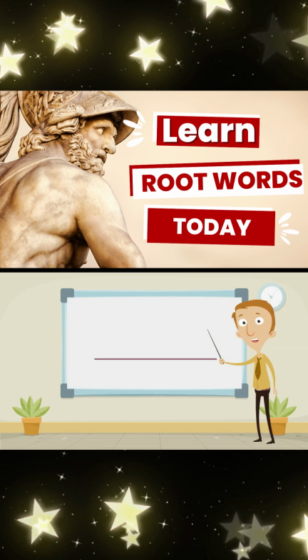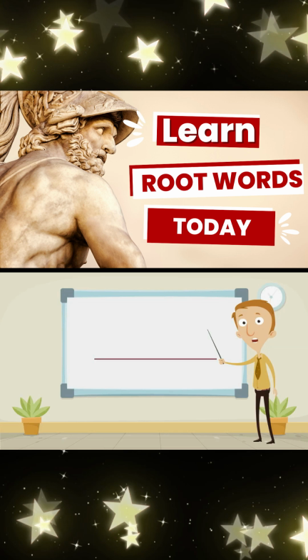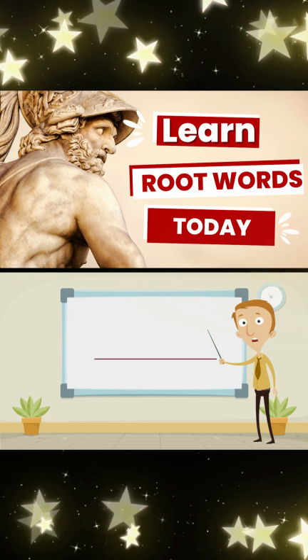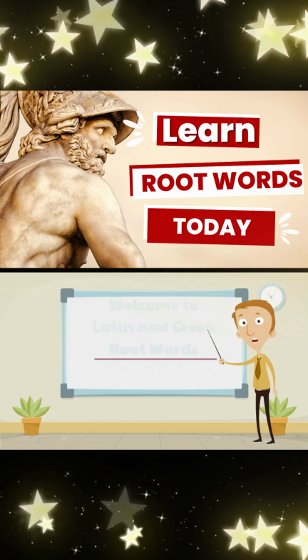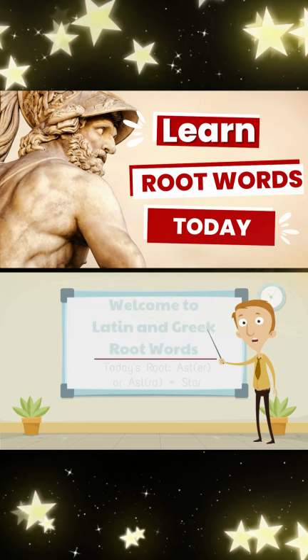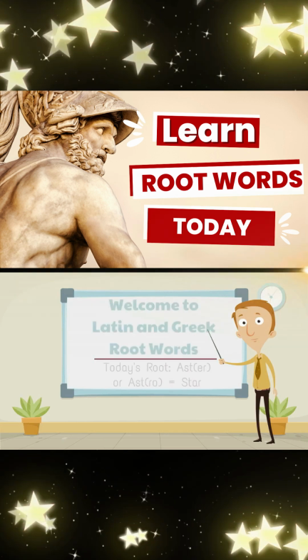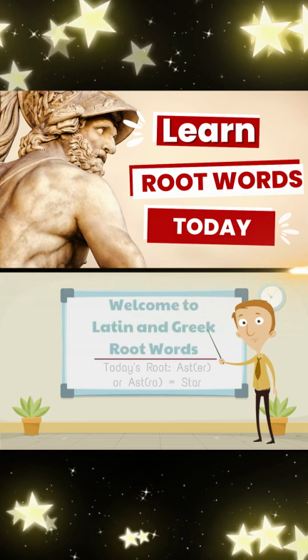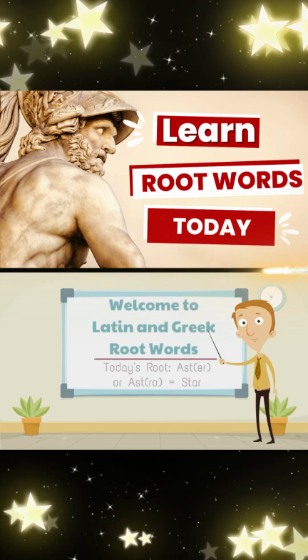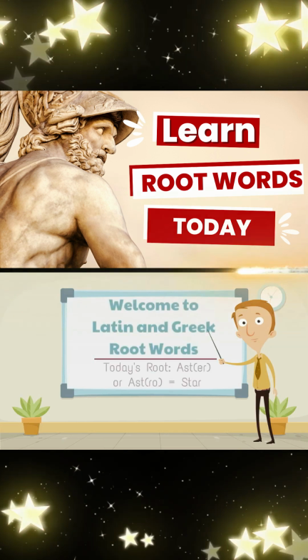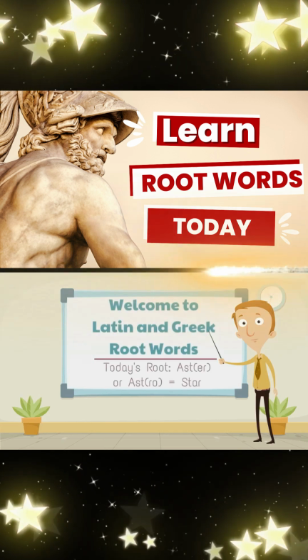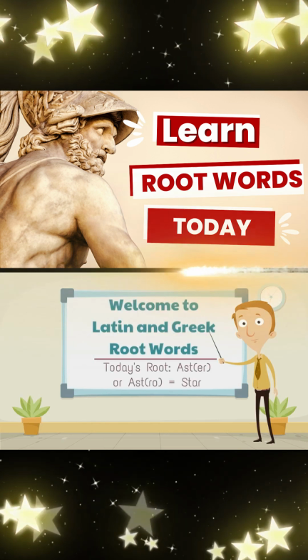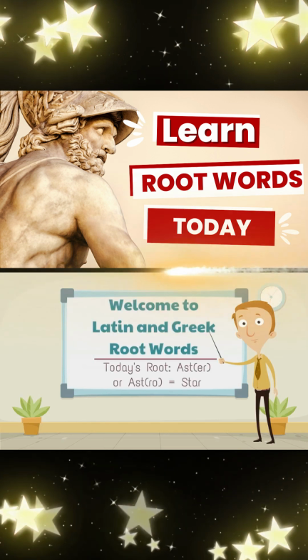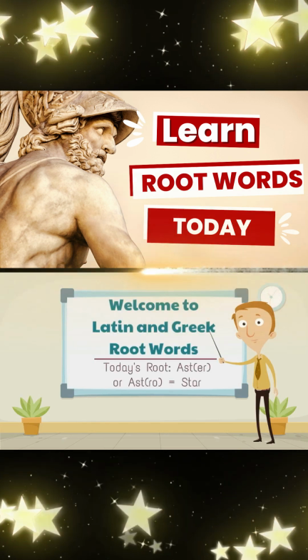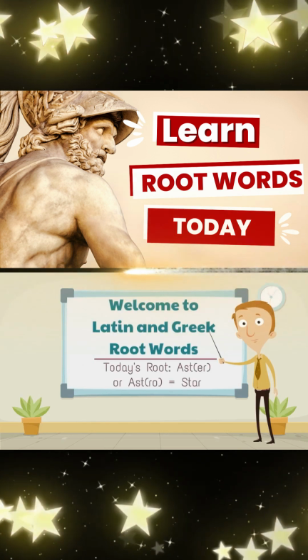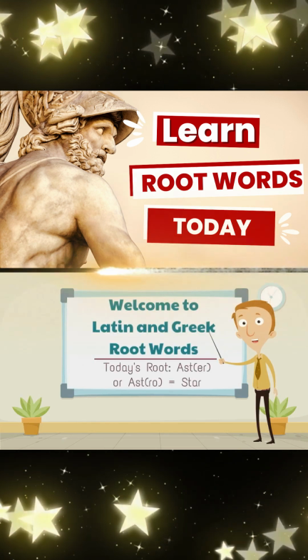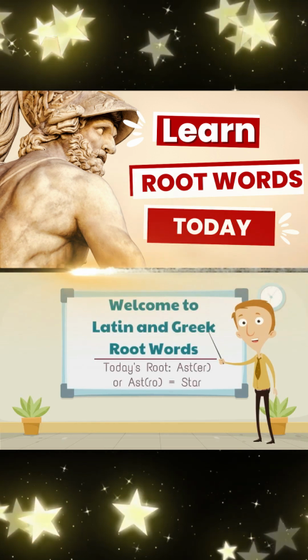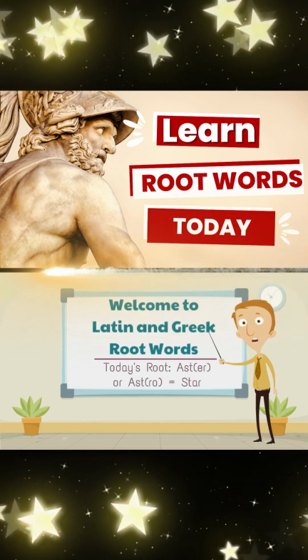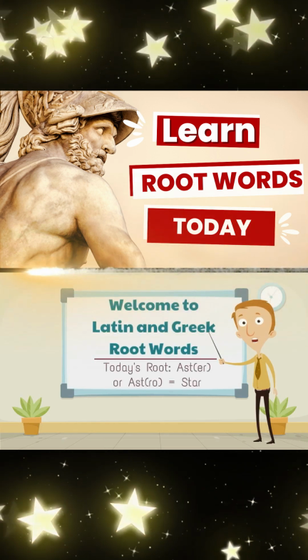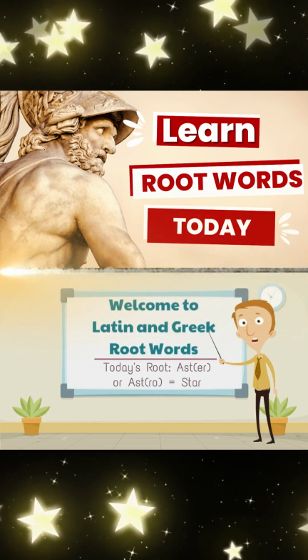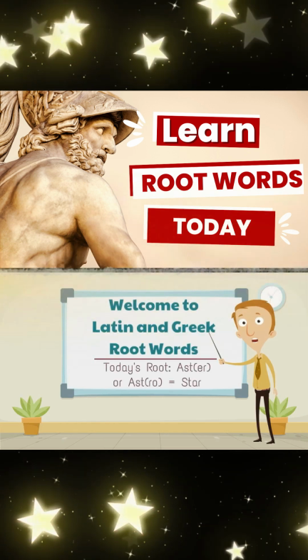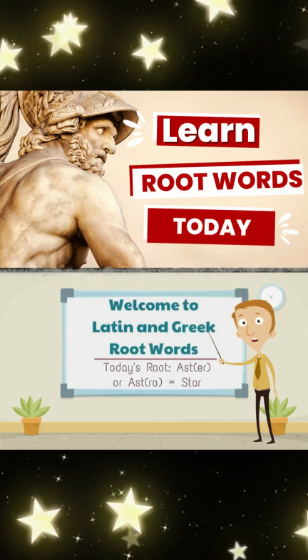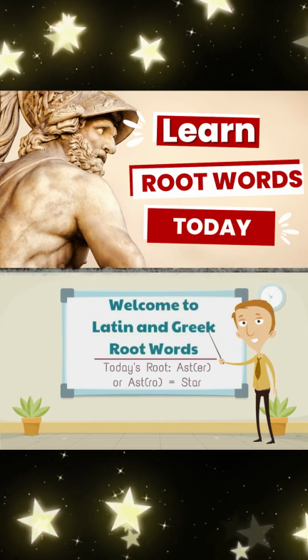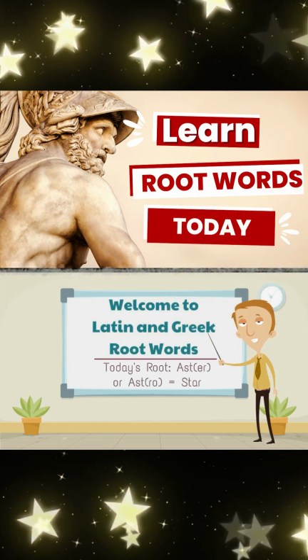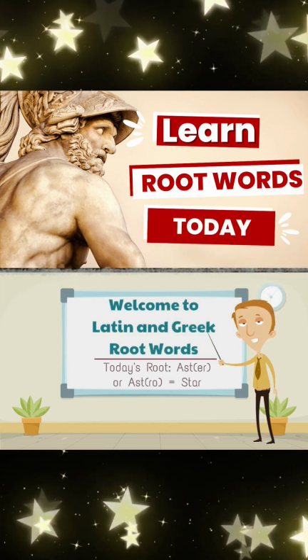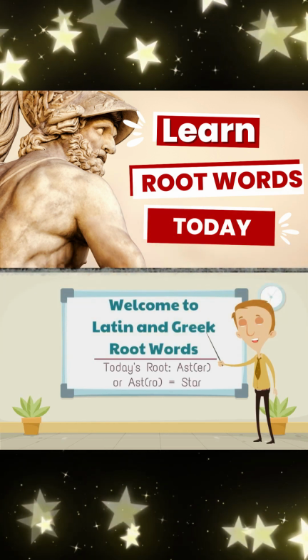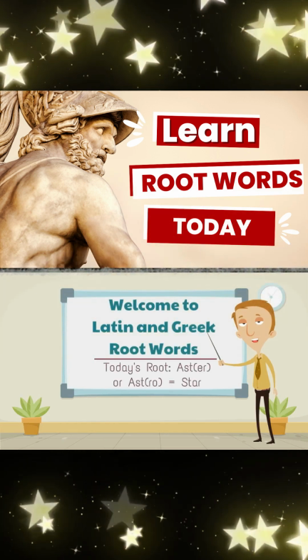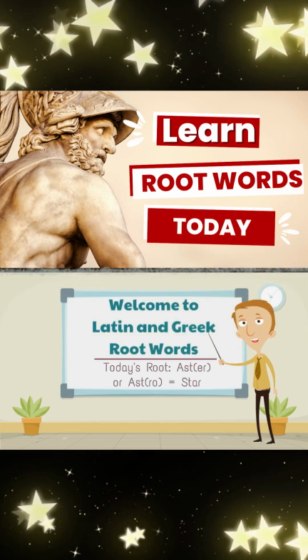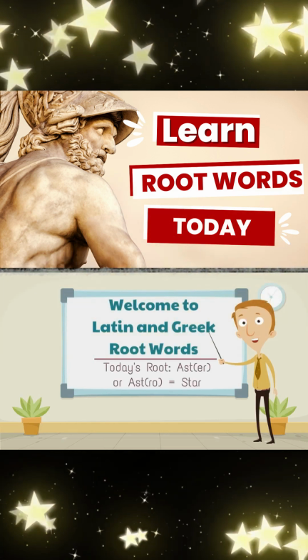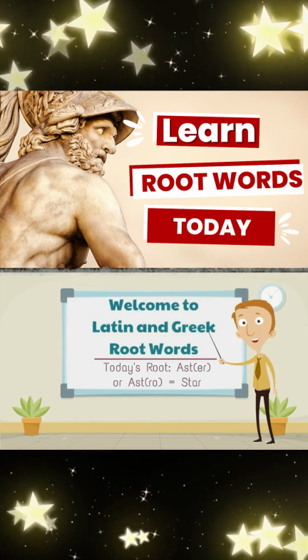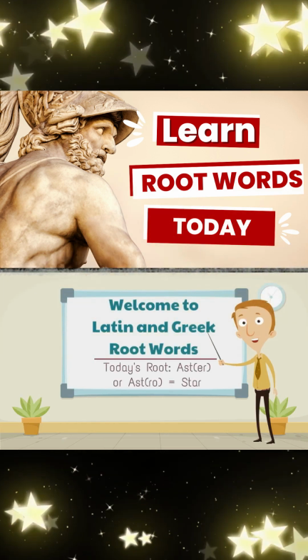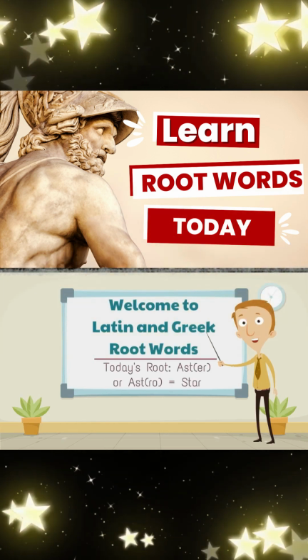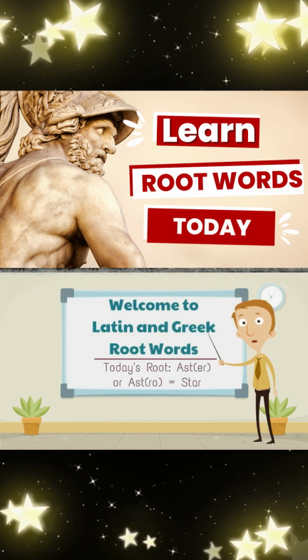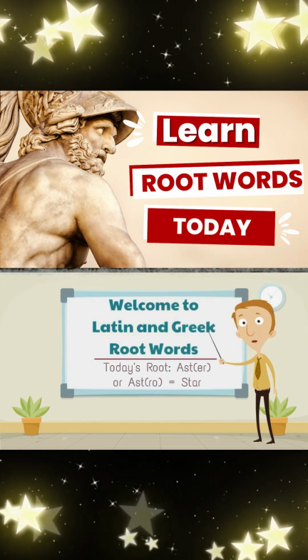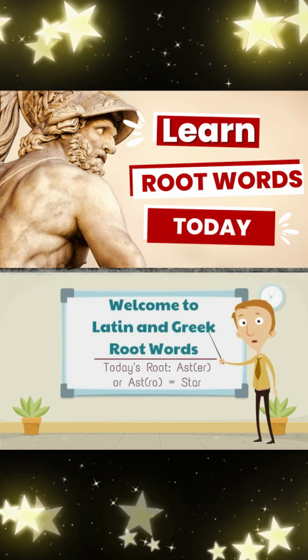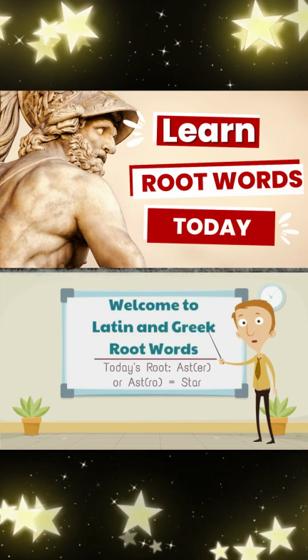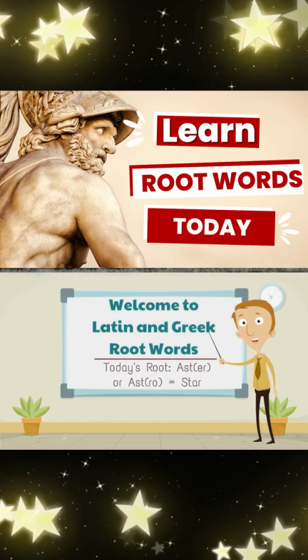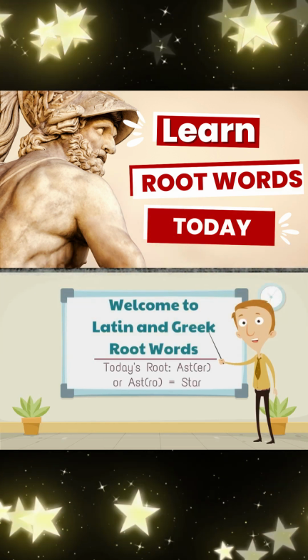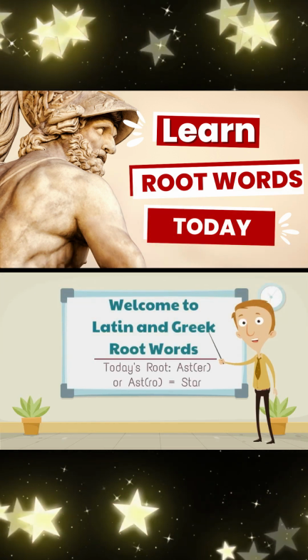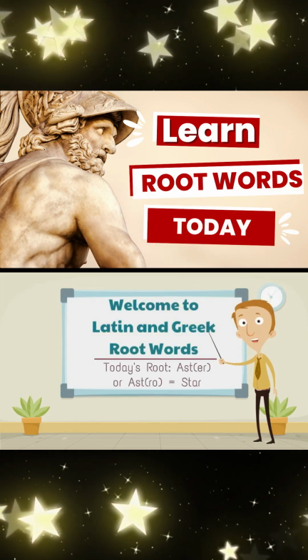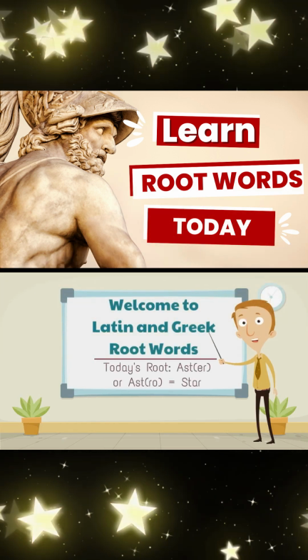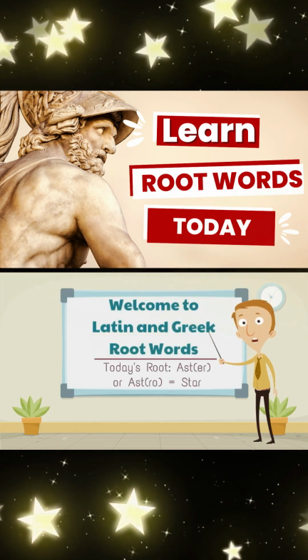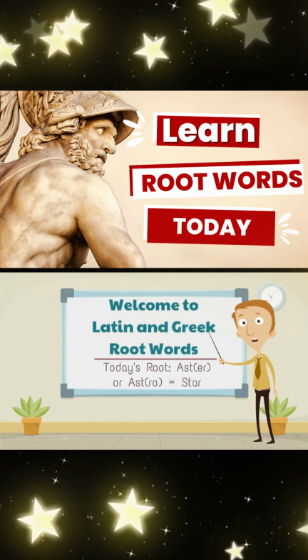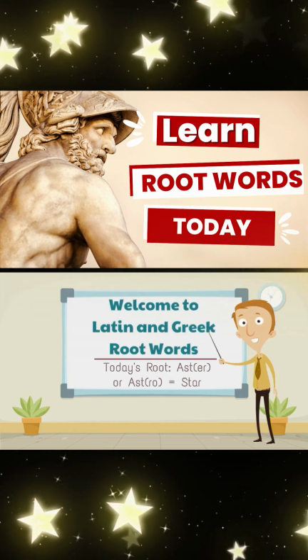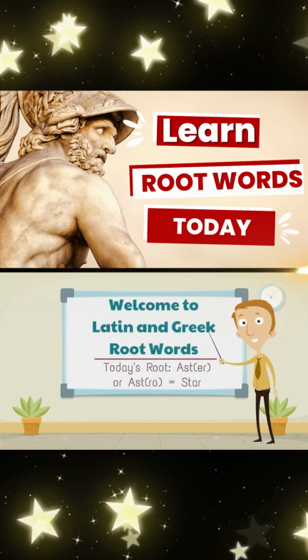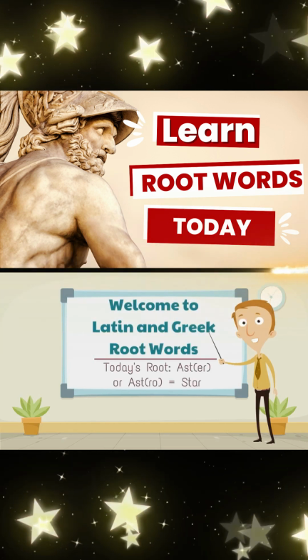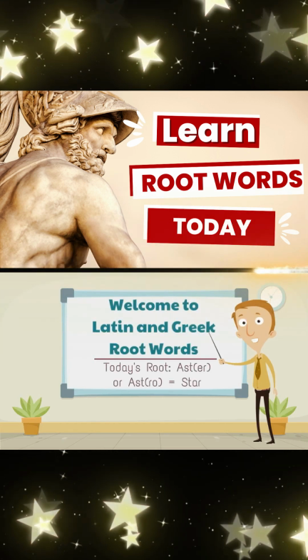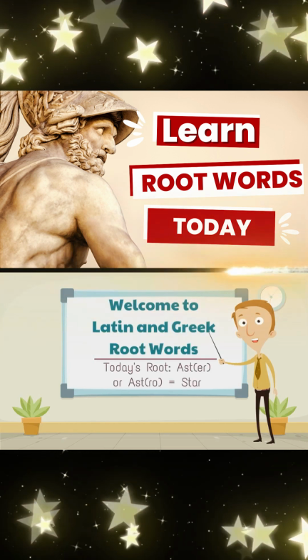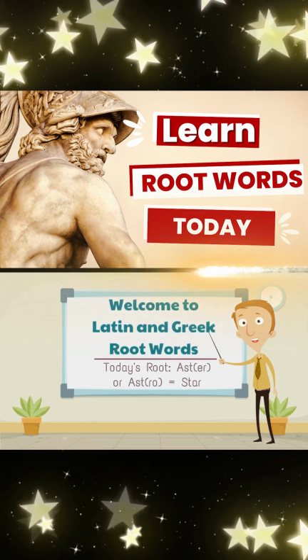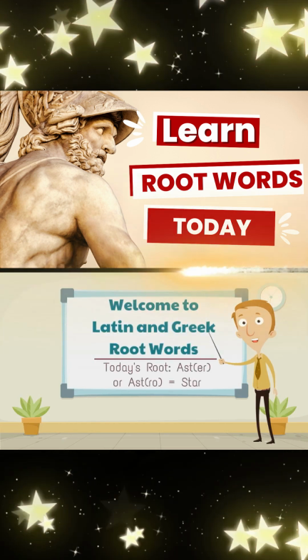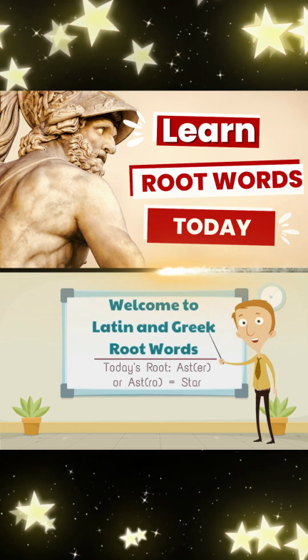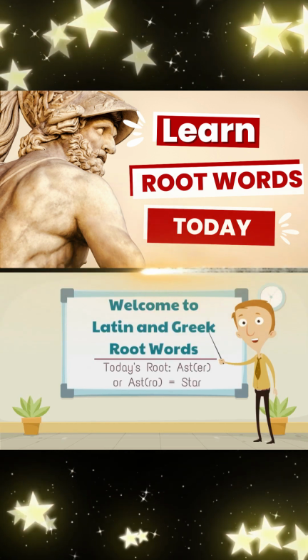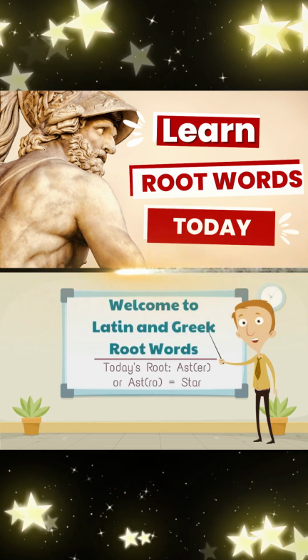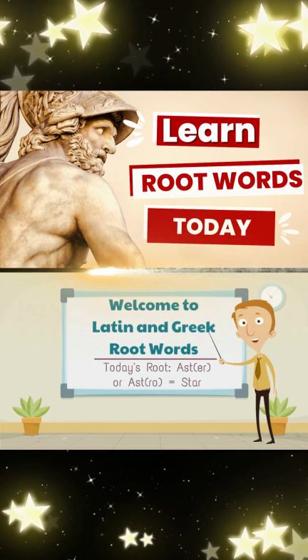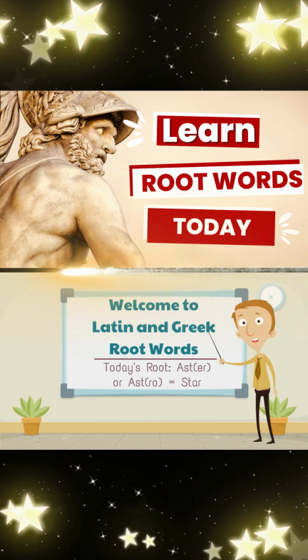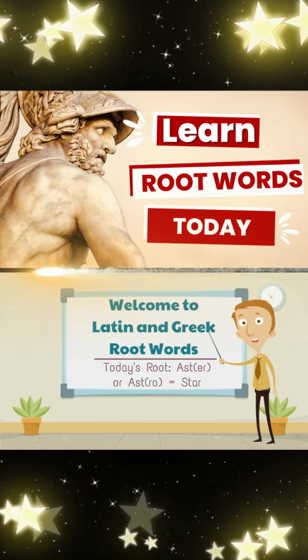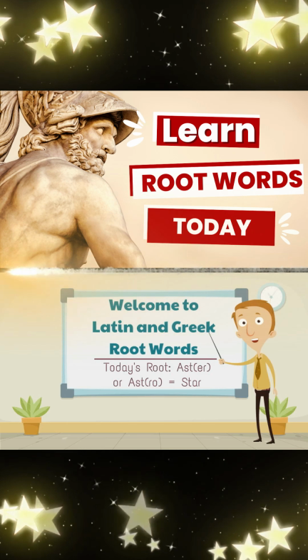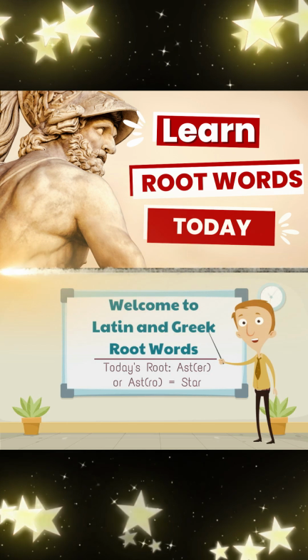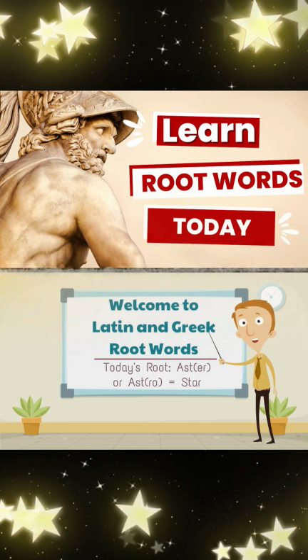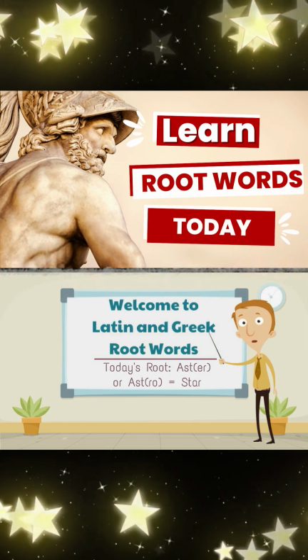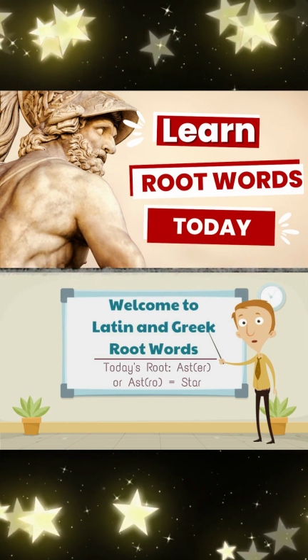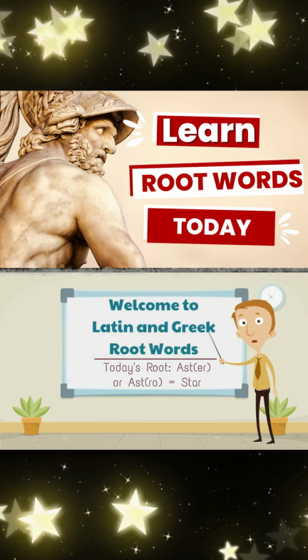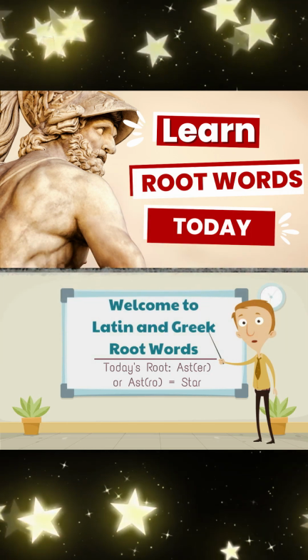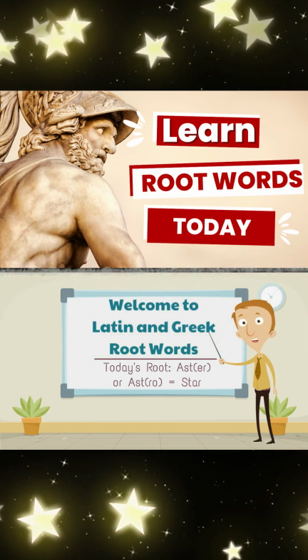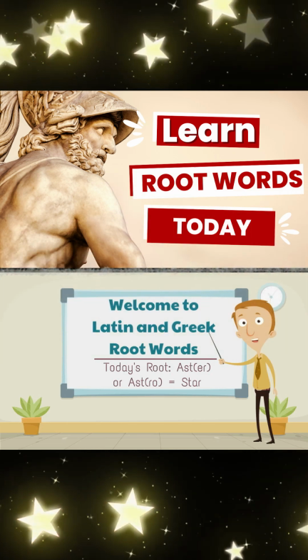Greetings, and welcome to Latin and Greek Root Words. Today's root word is aster or astro, meaning star.